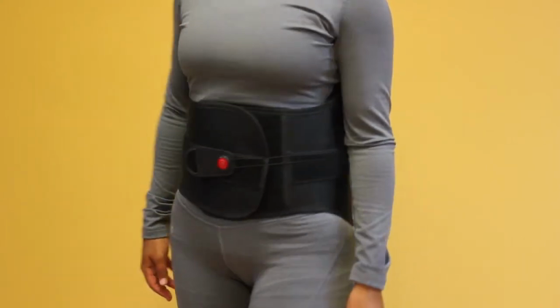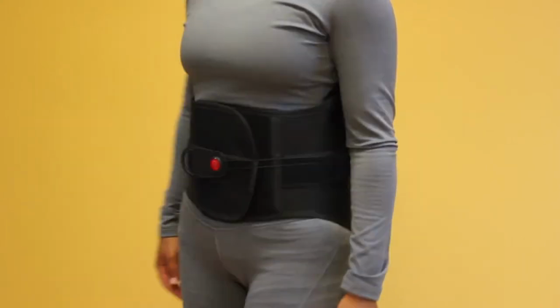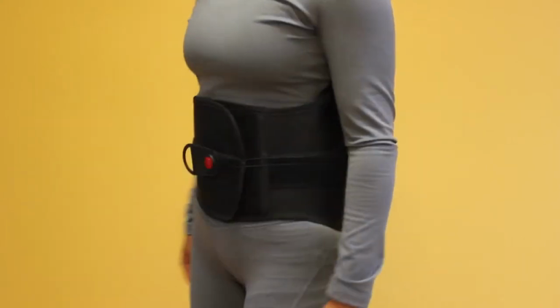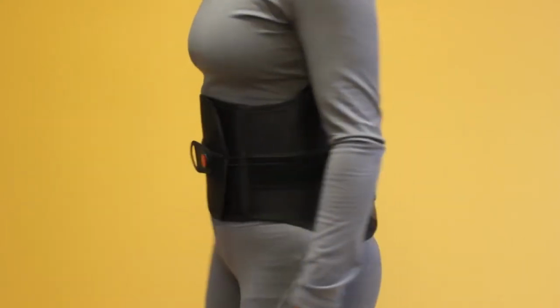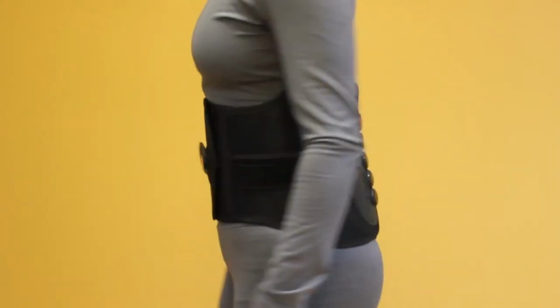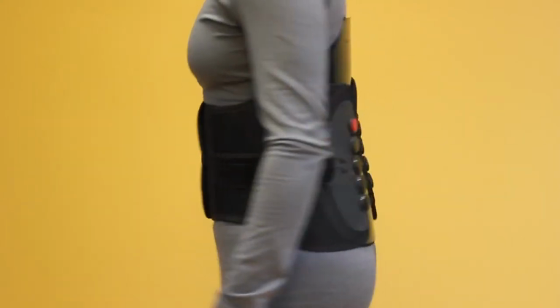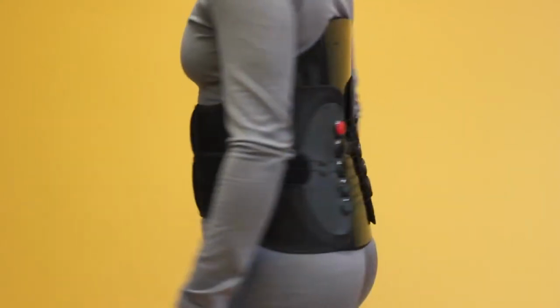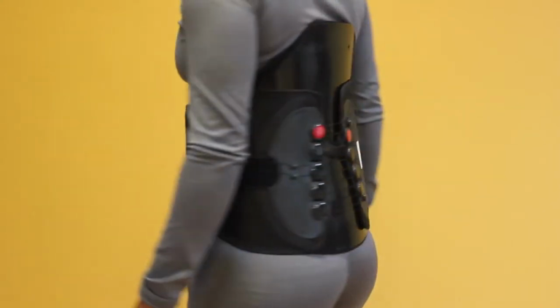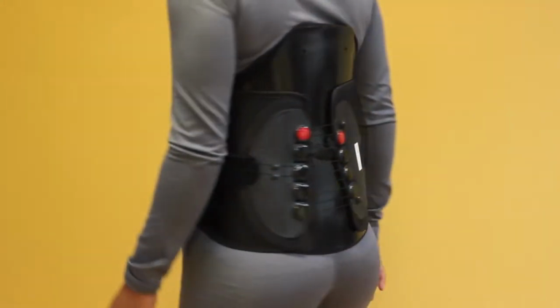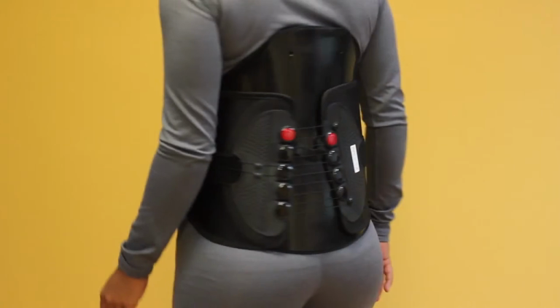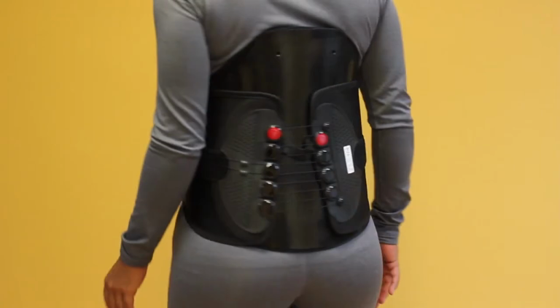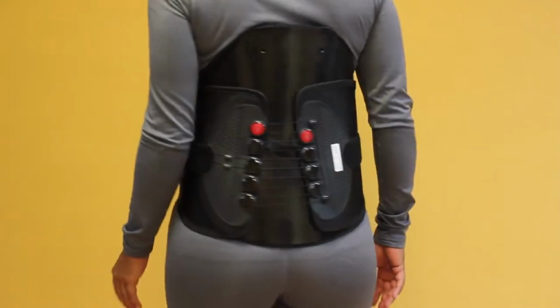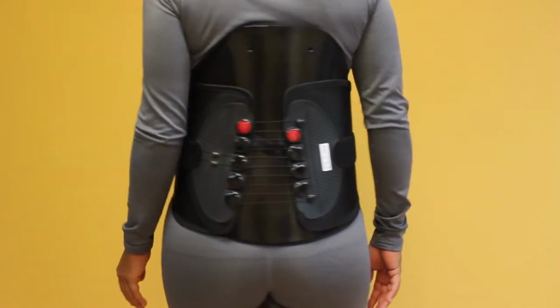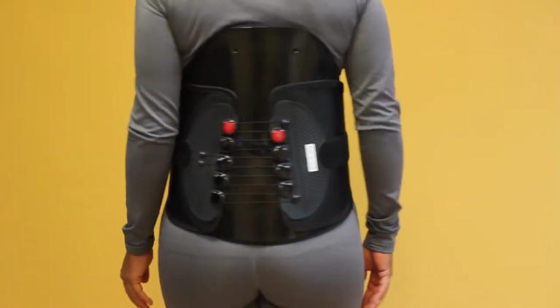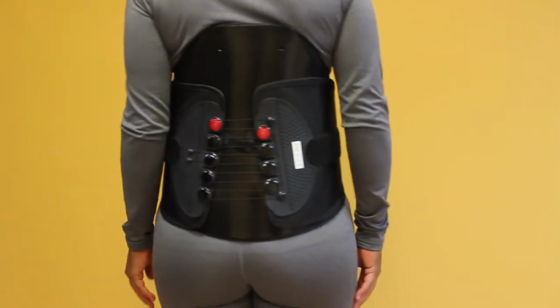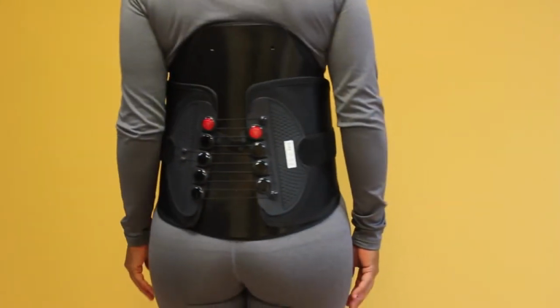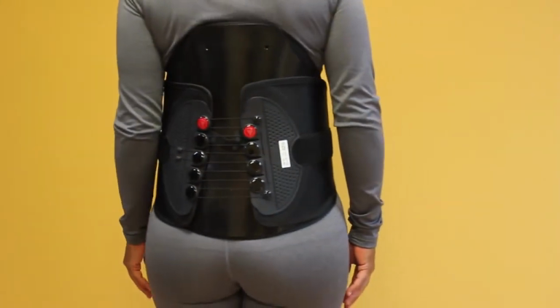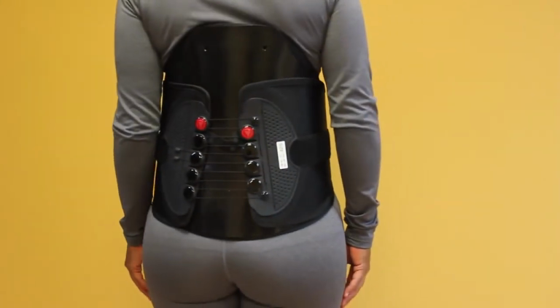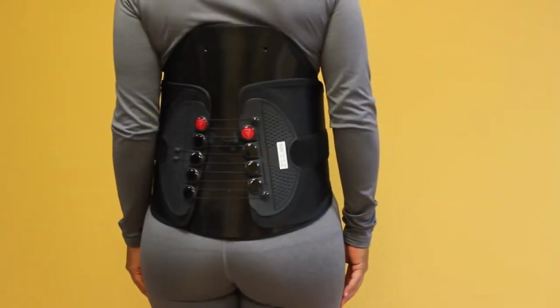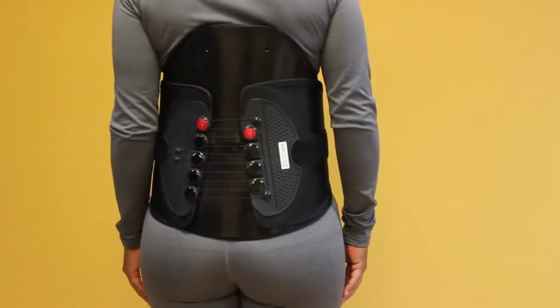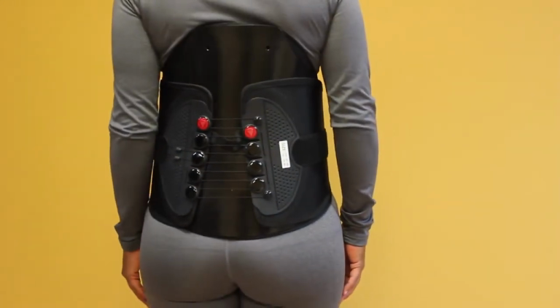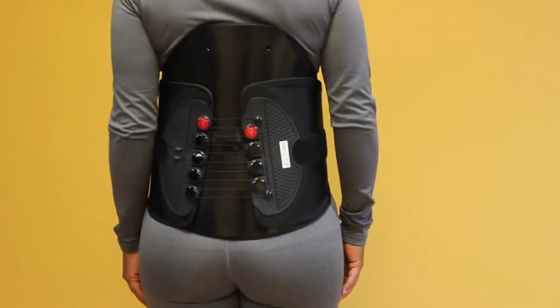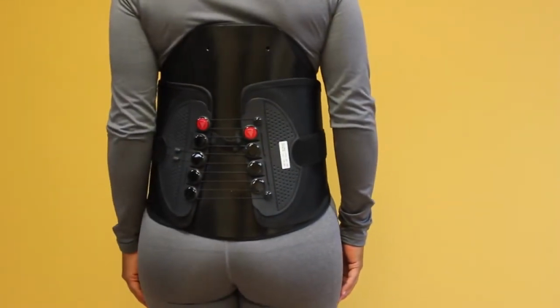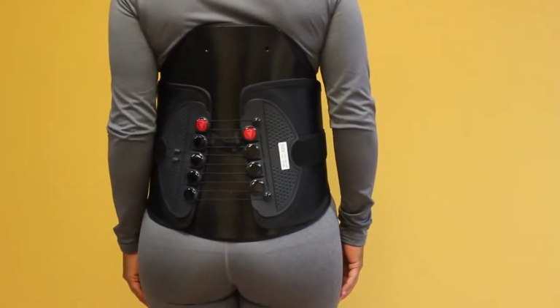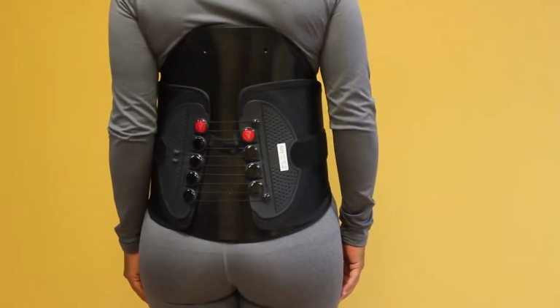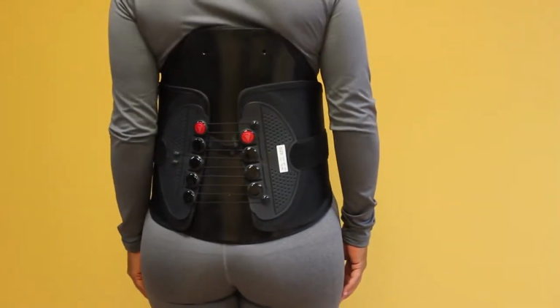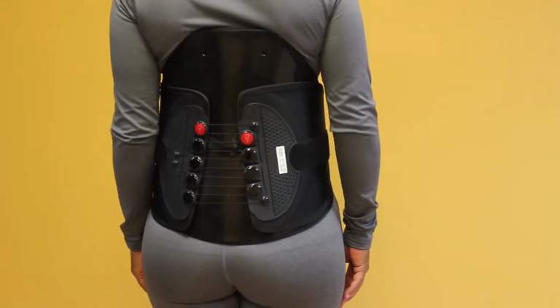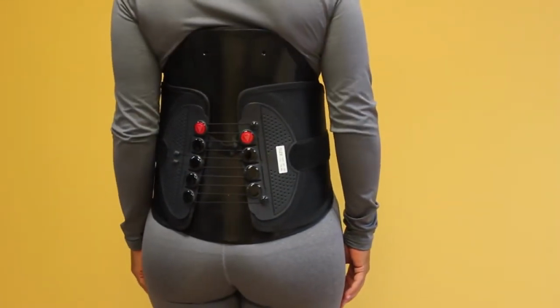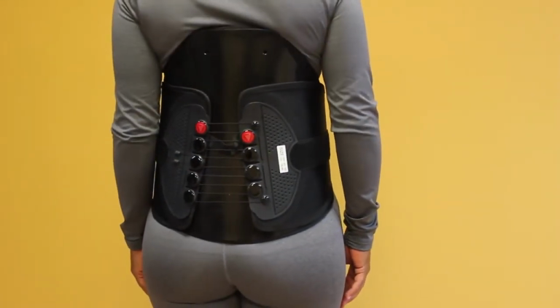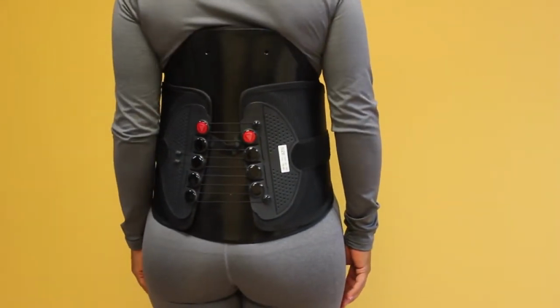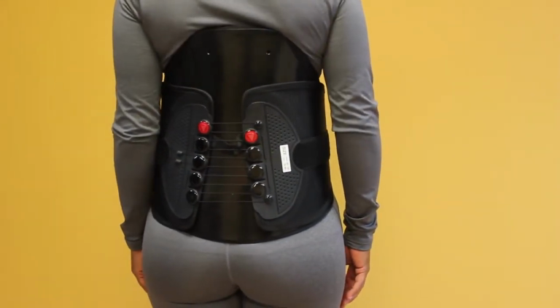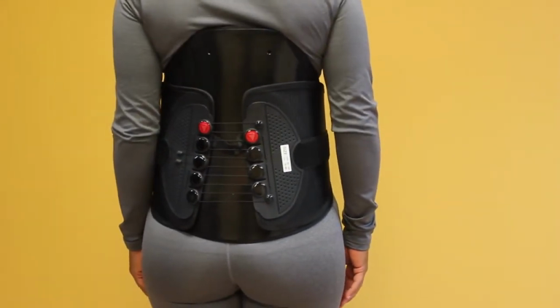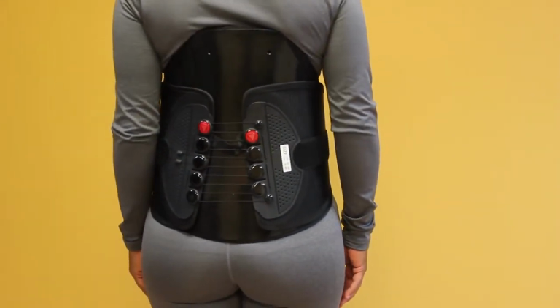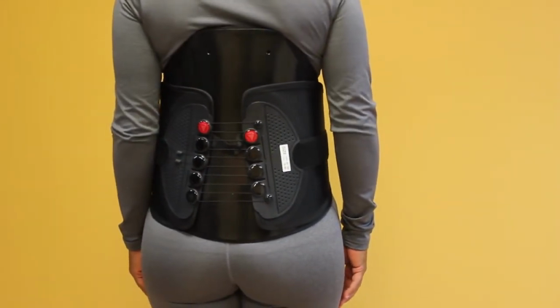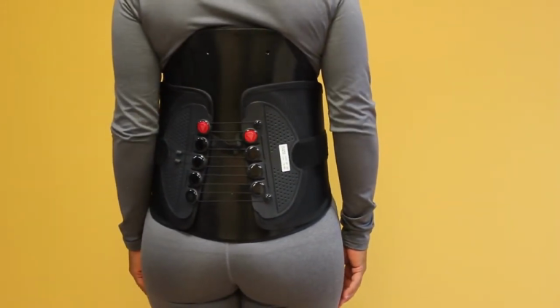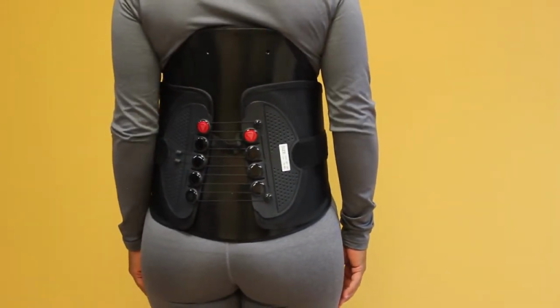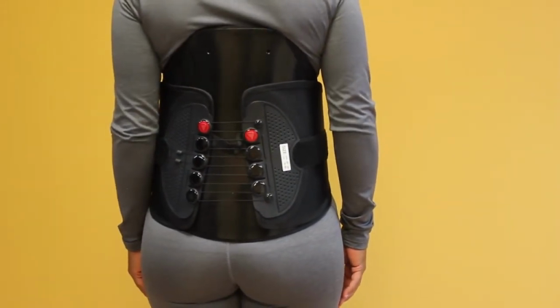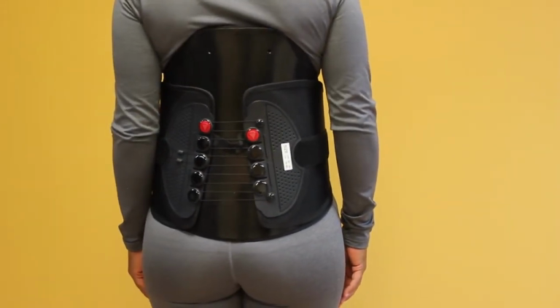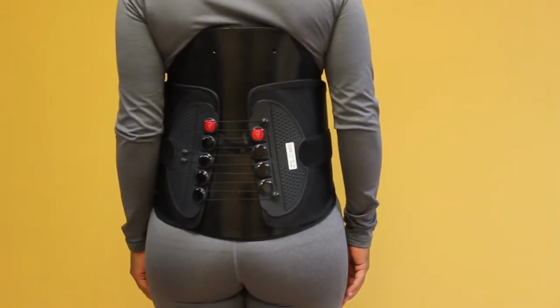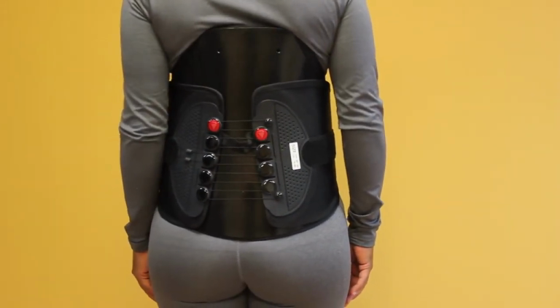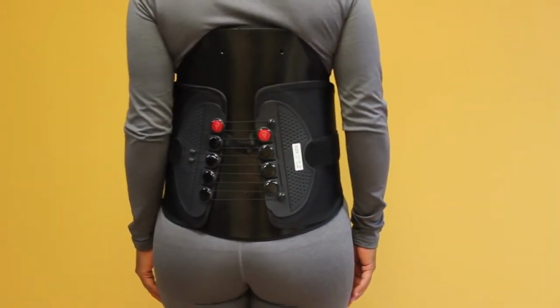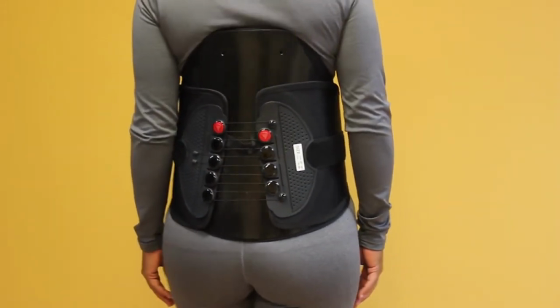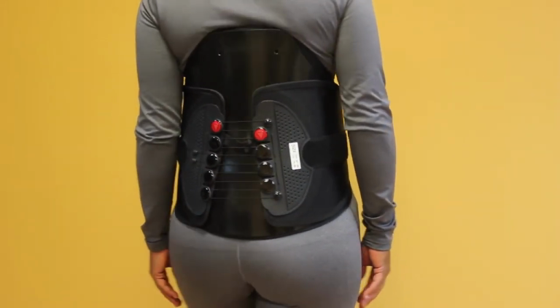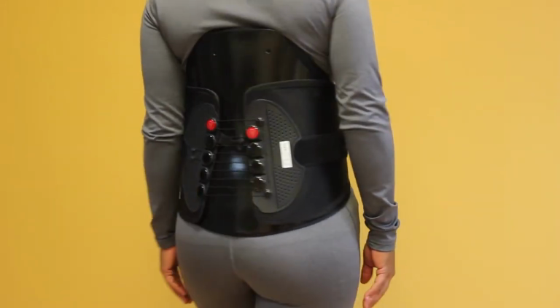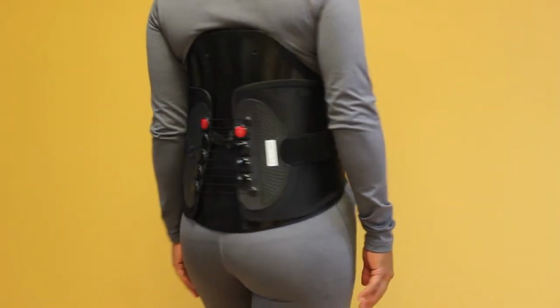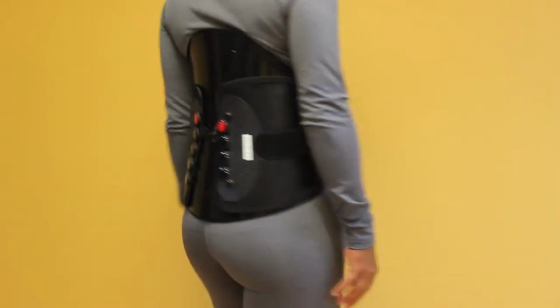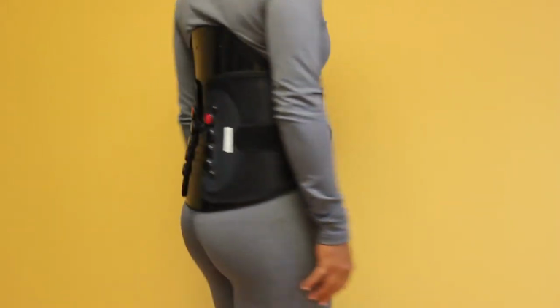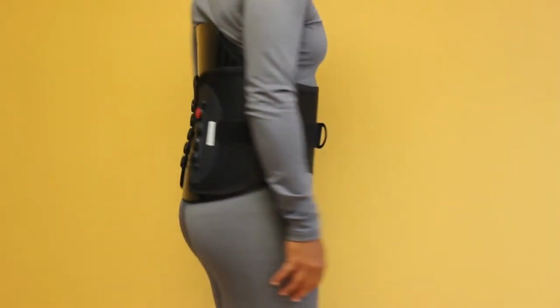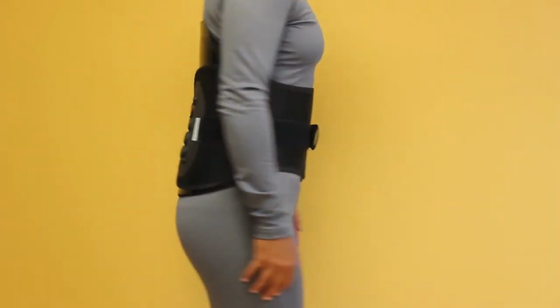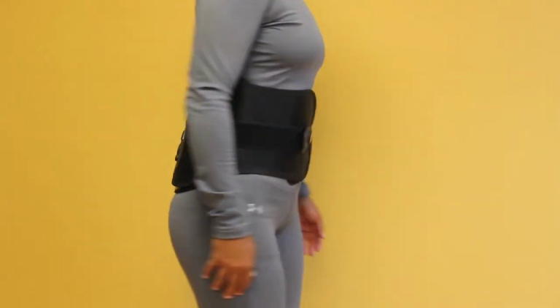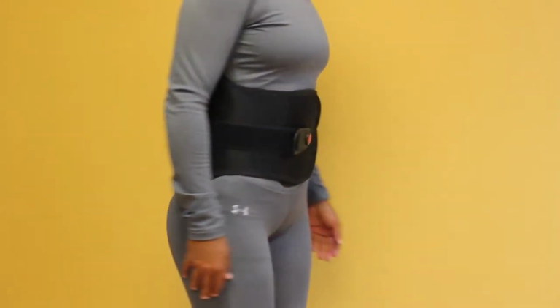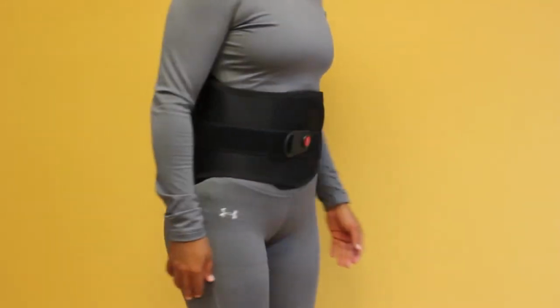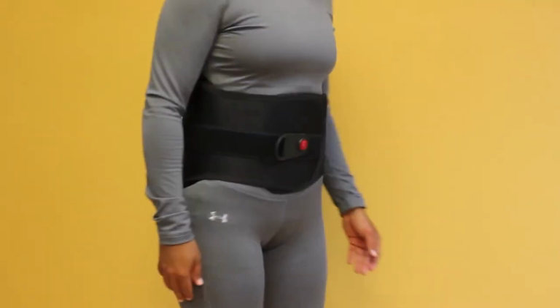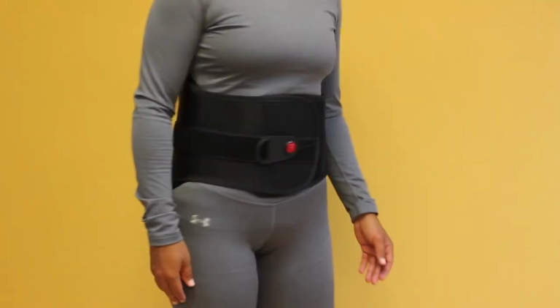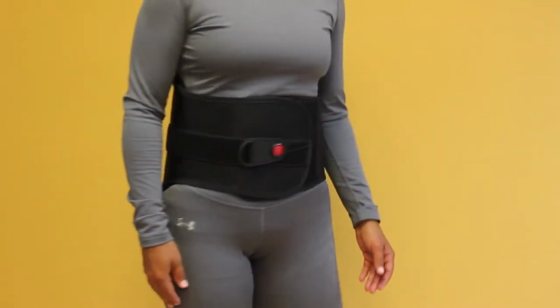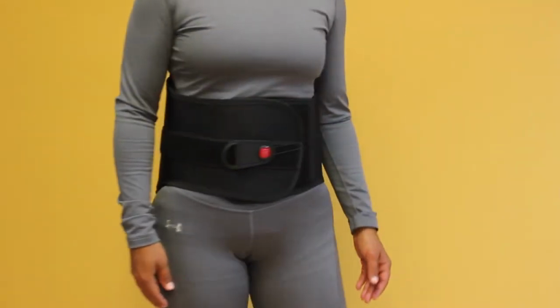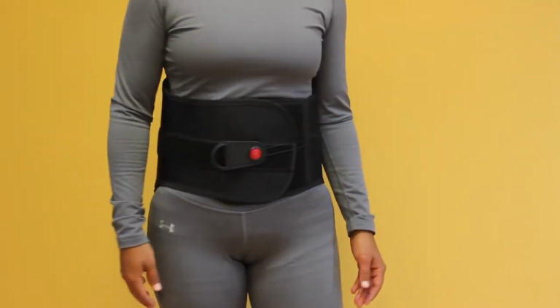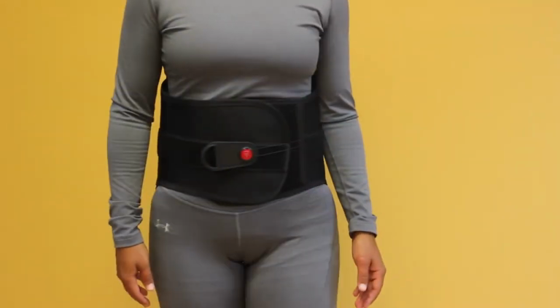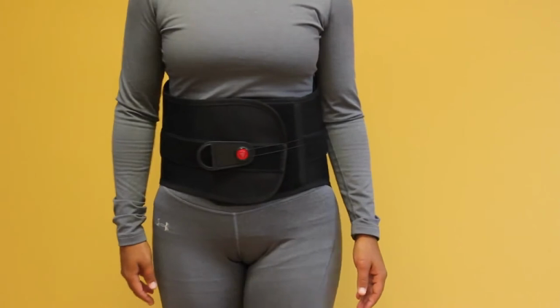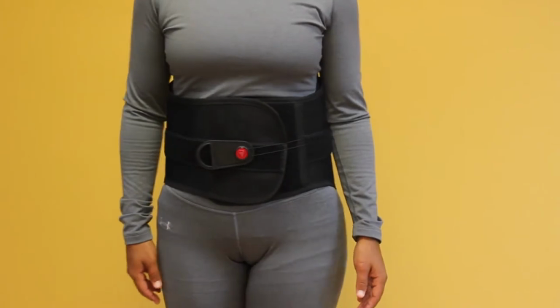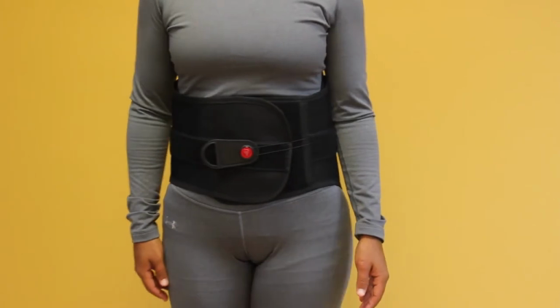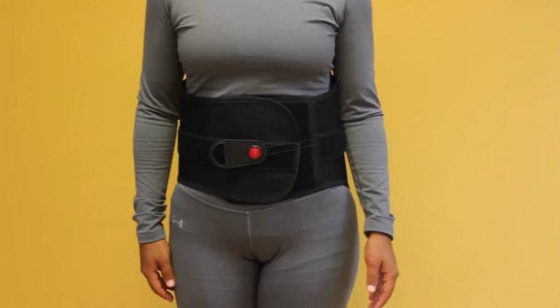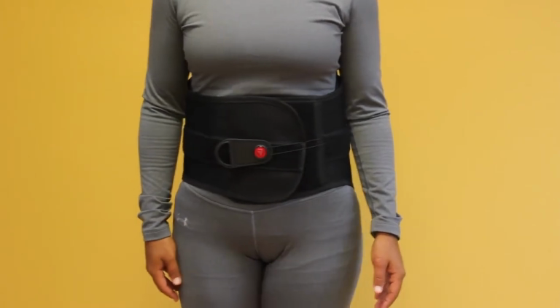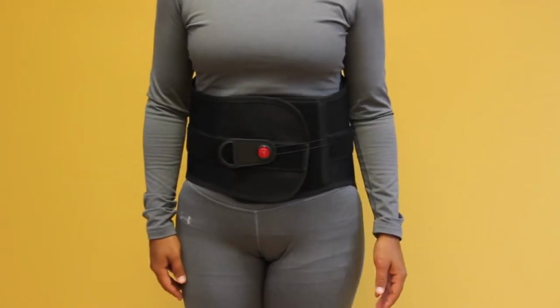Pull the handle to the desired position and tension, and place the hook backed handle down on the loop strip of the corset to secure.